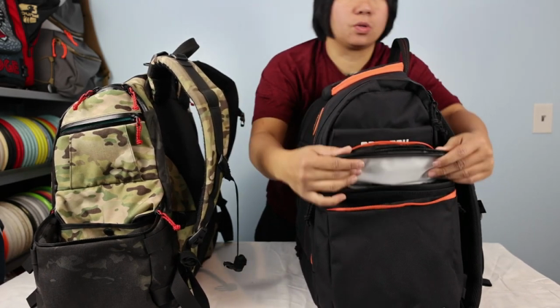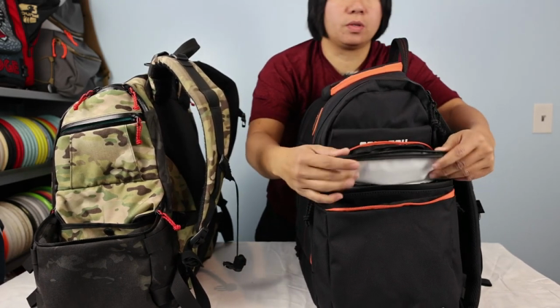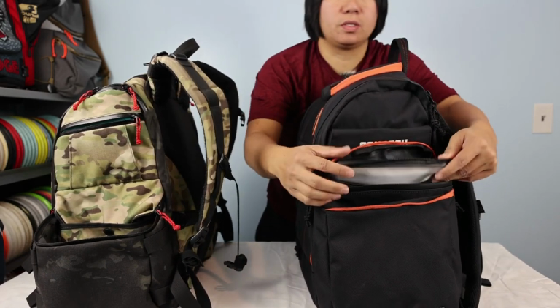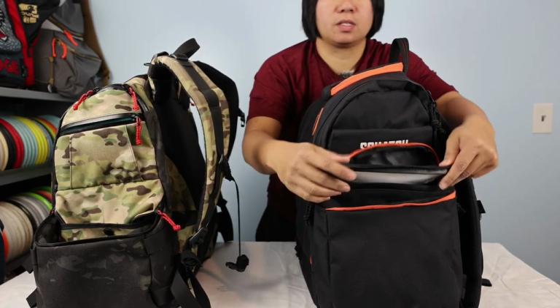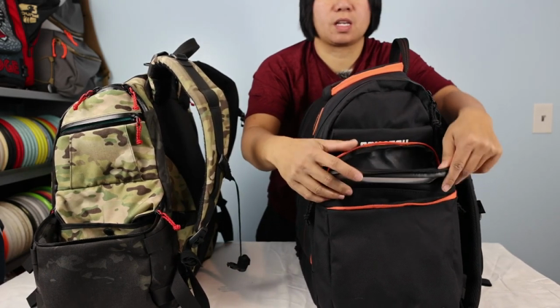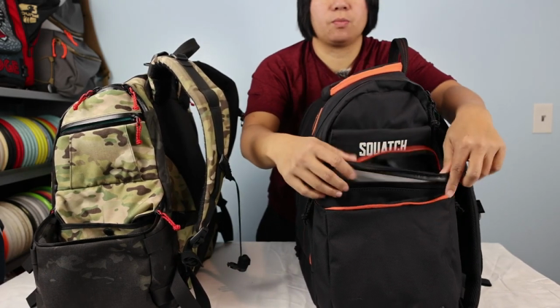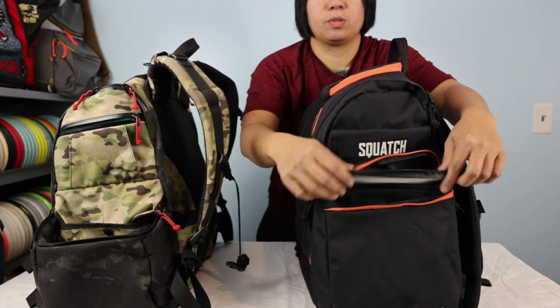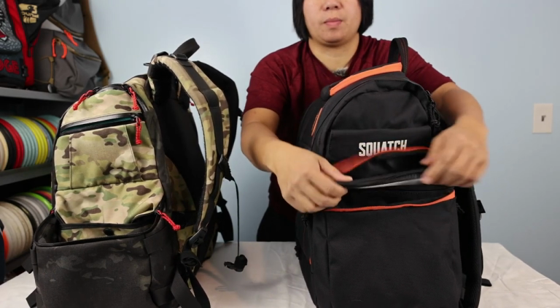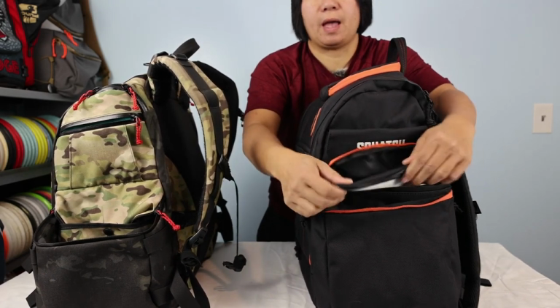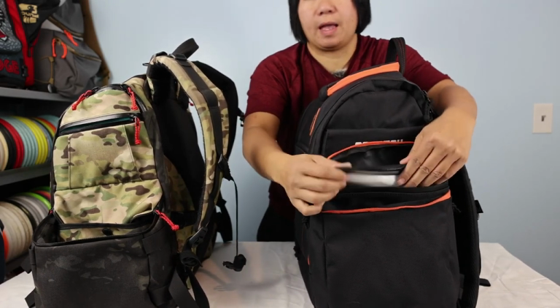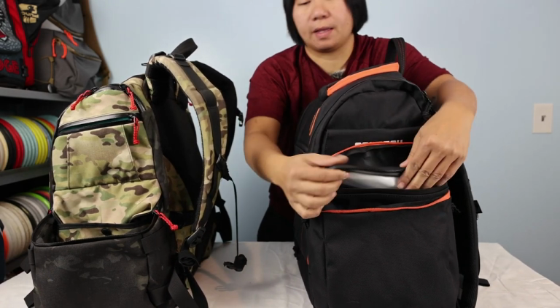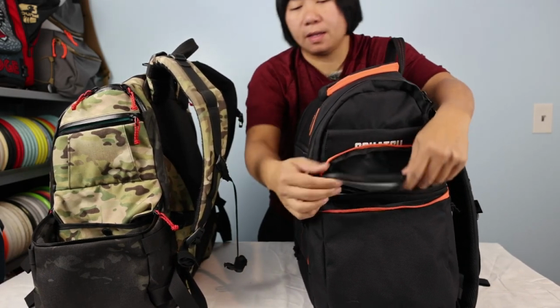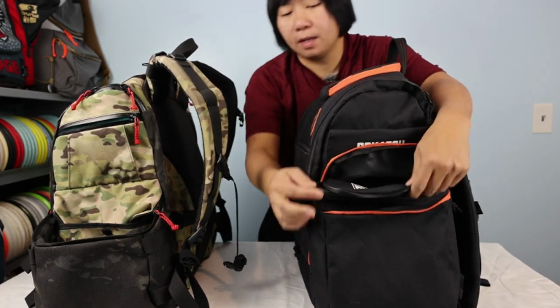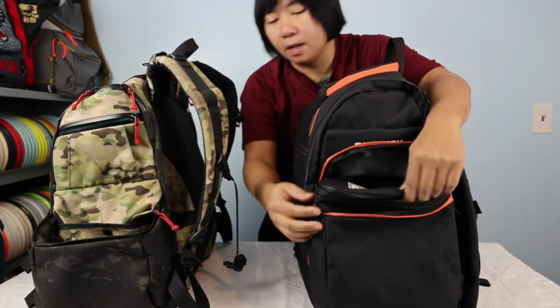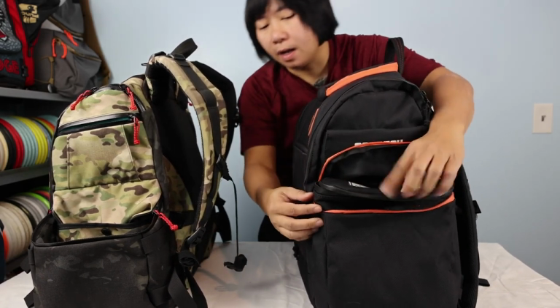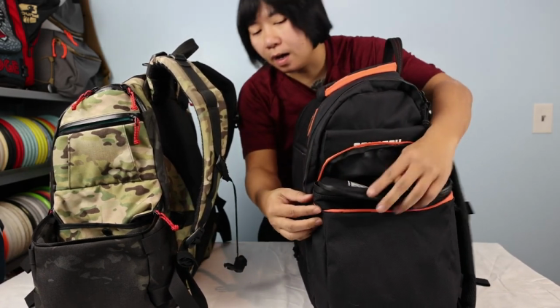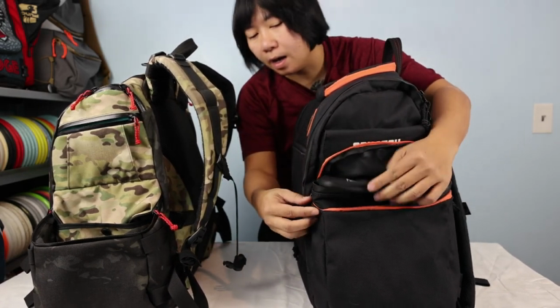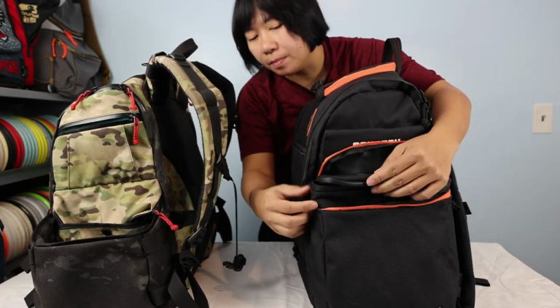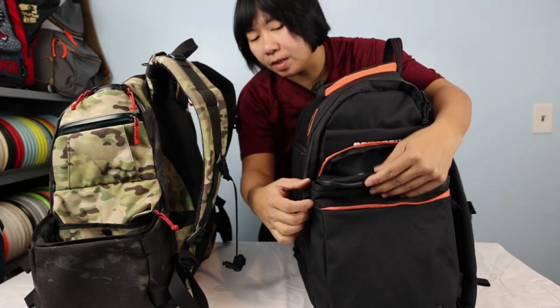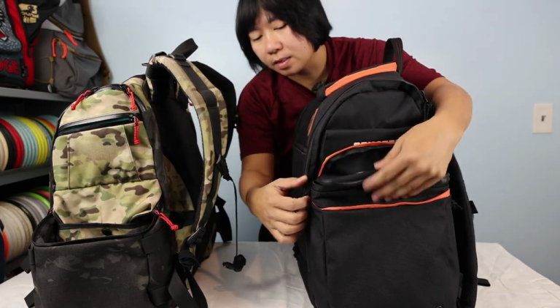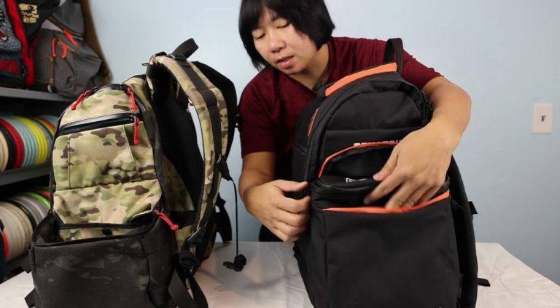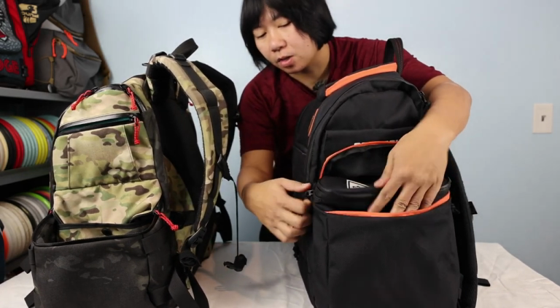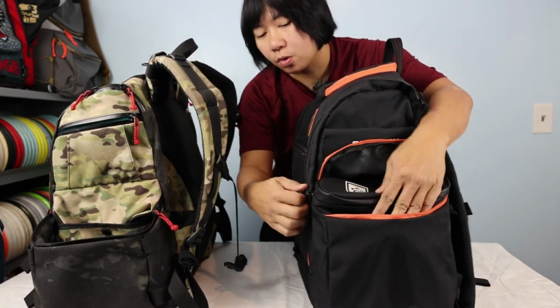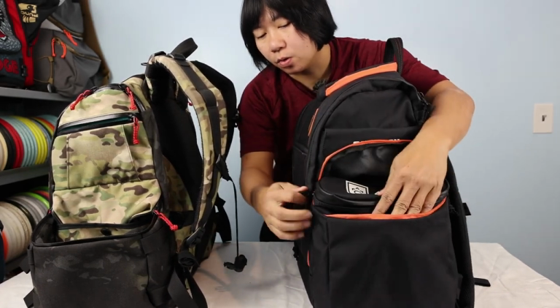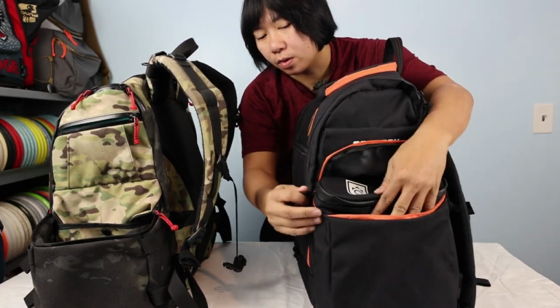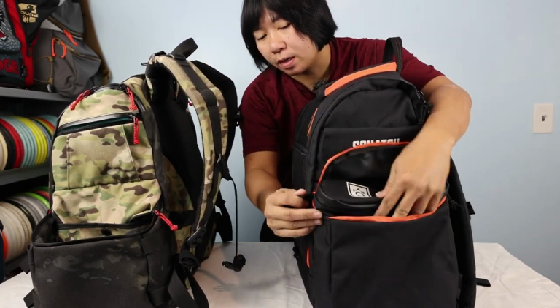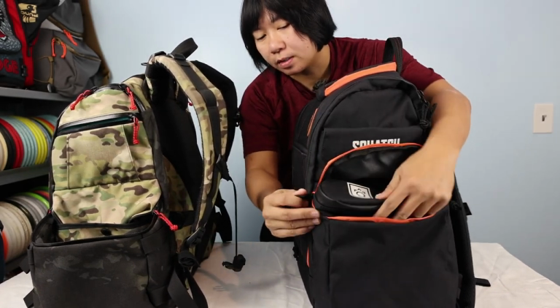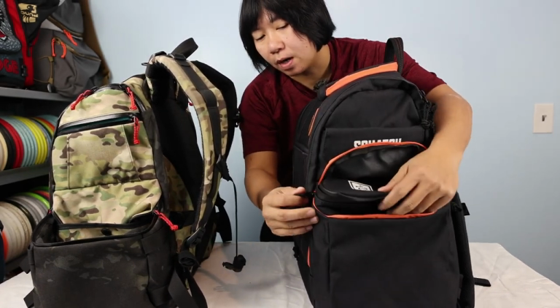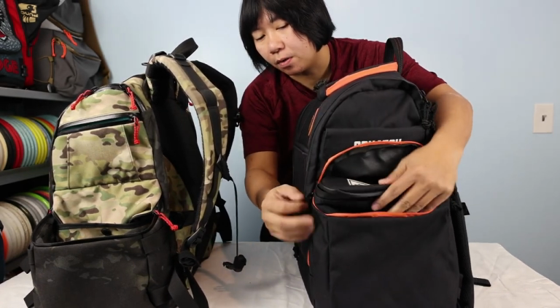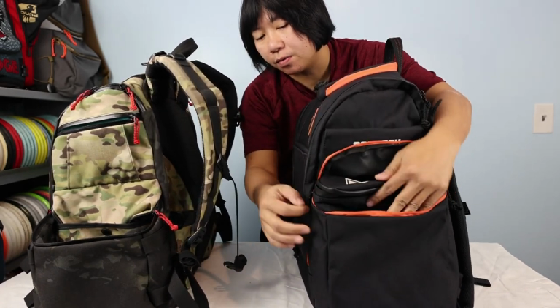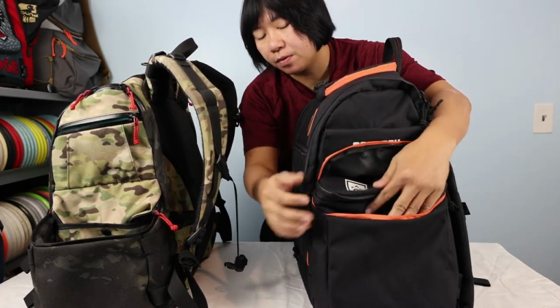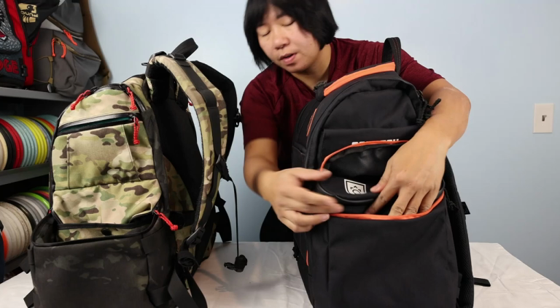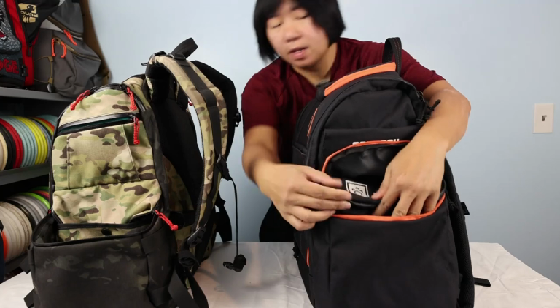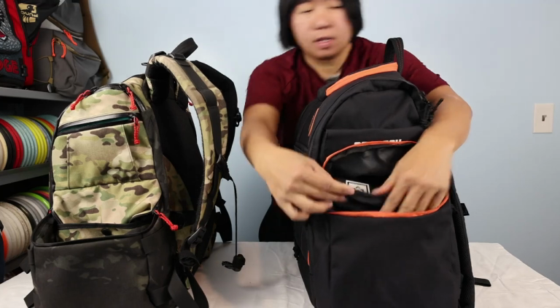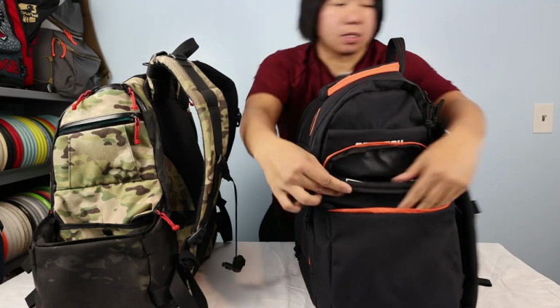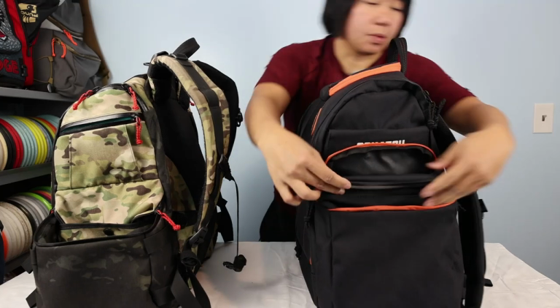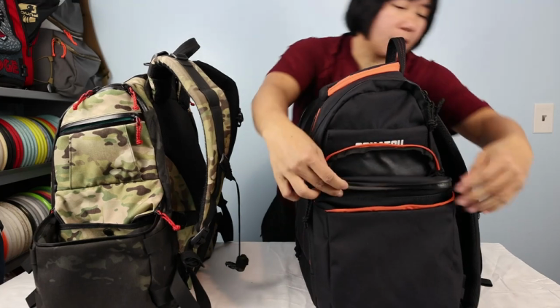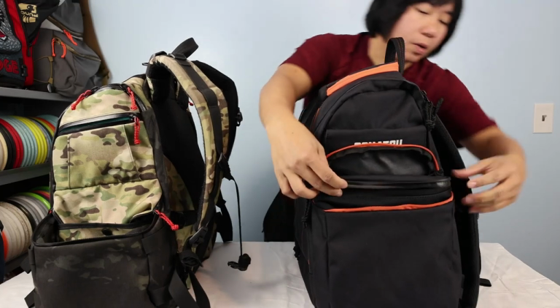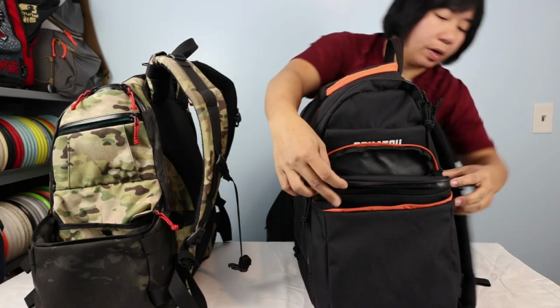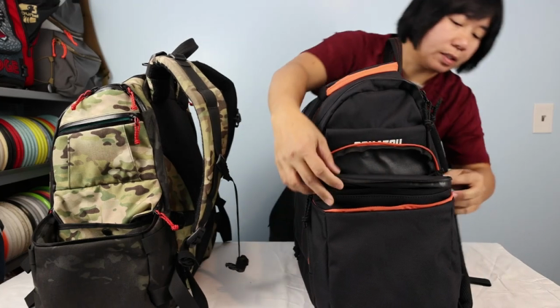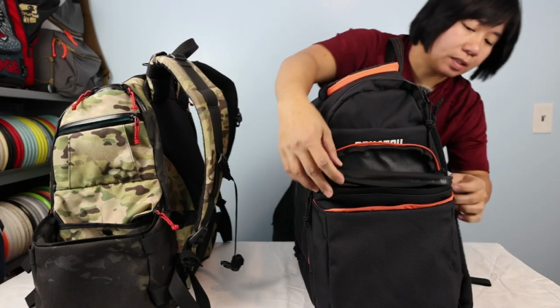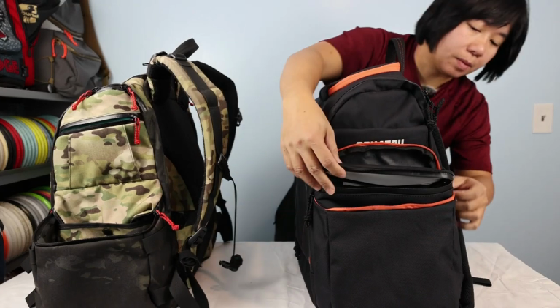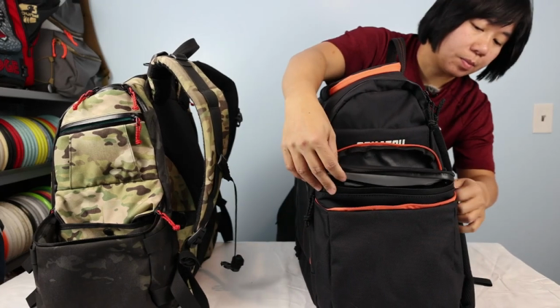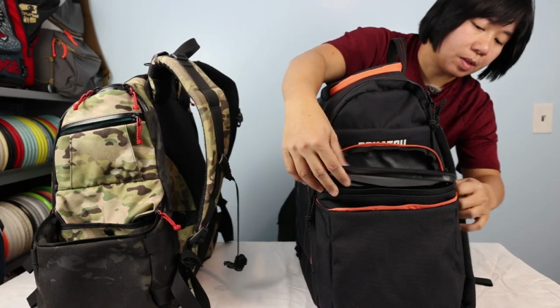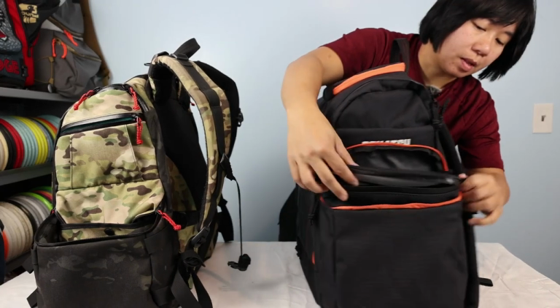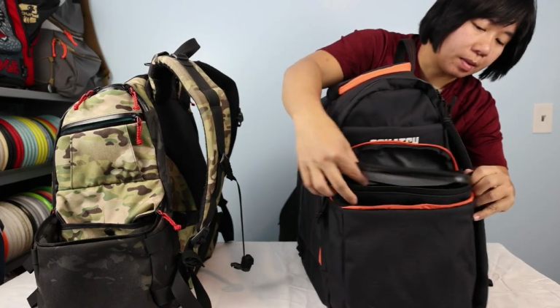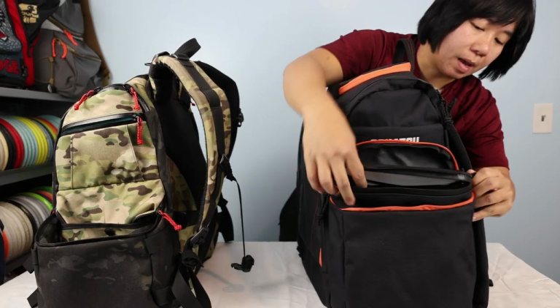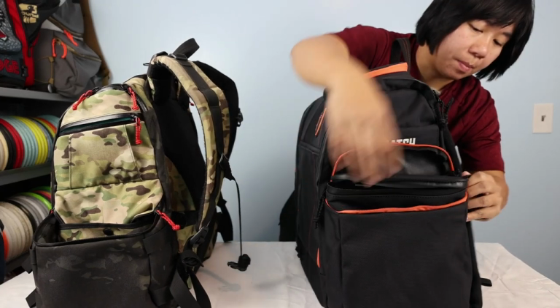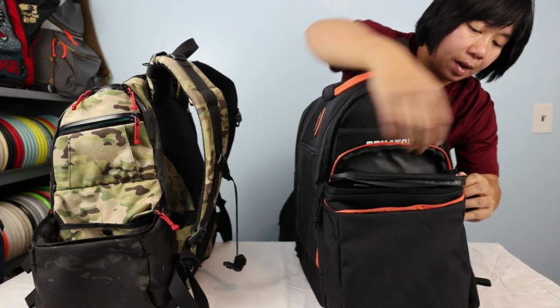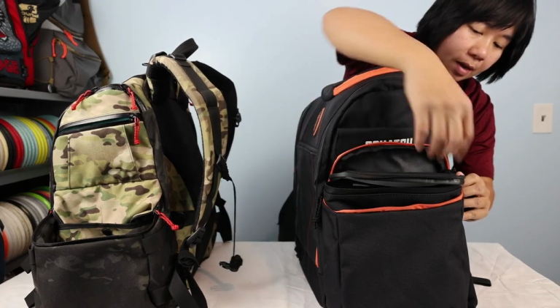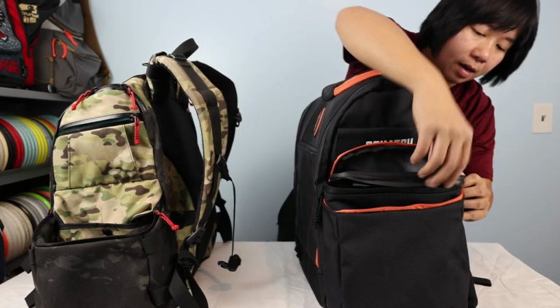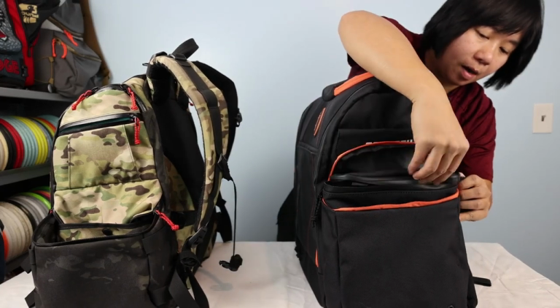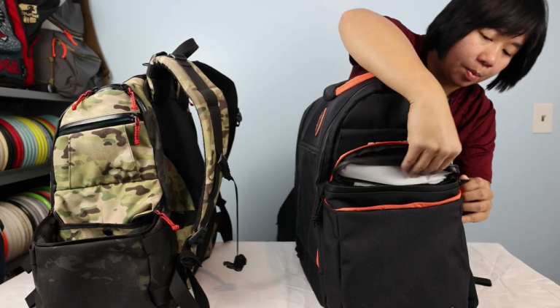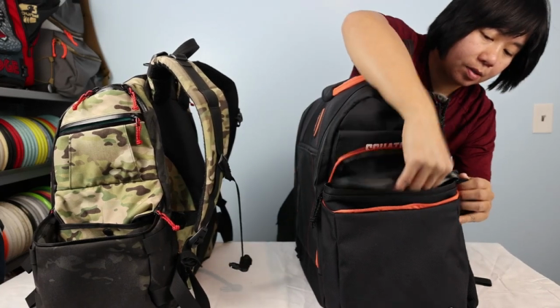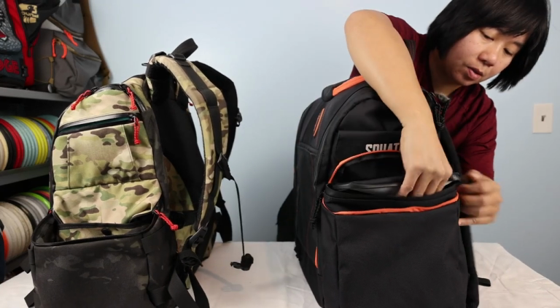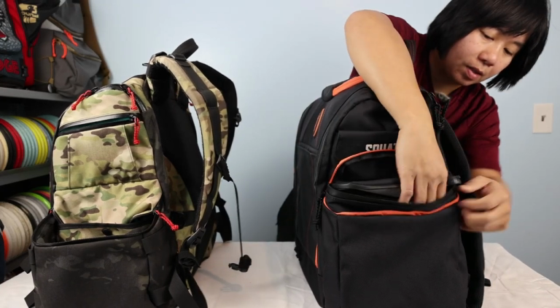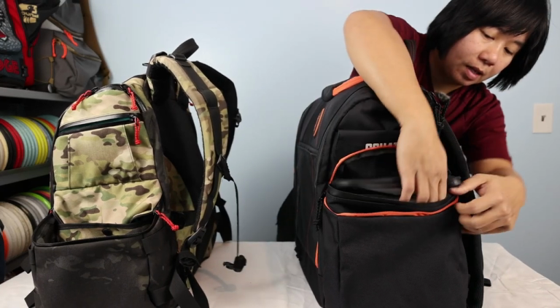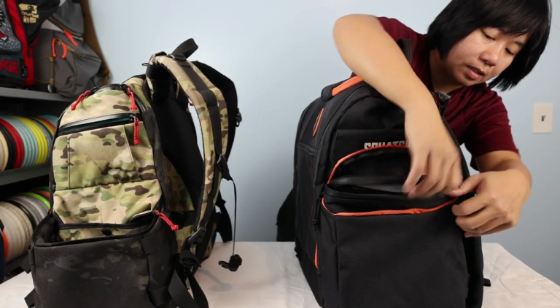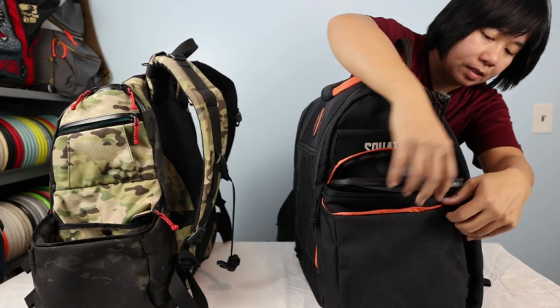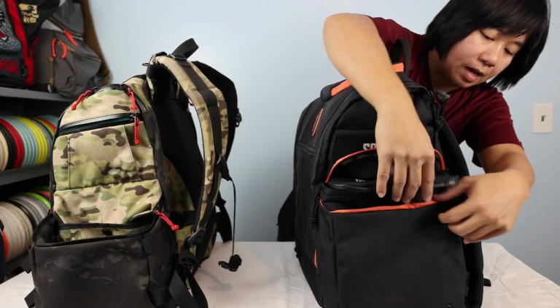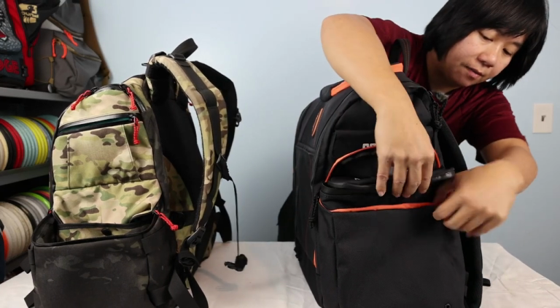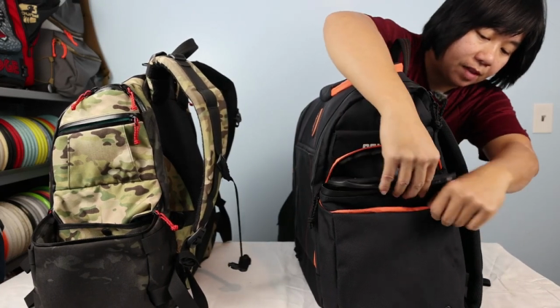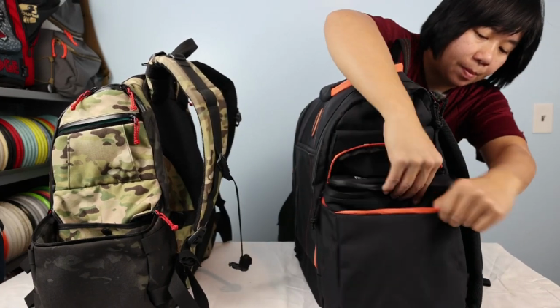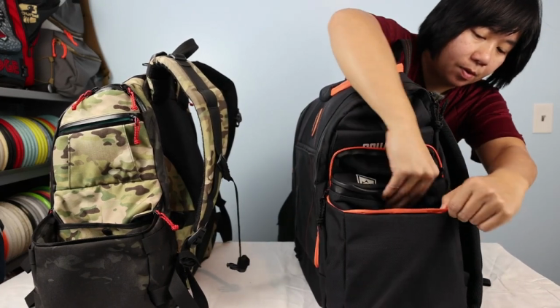The insulated cooler does come included with the Legend bag. We'll zip that back up so it's not flopping around during the rest of the comparison.